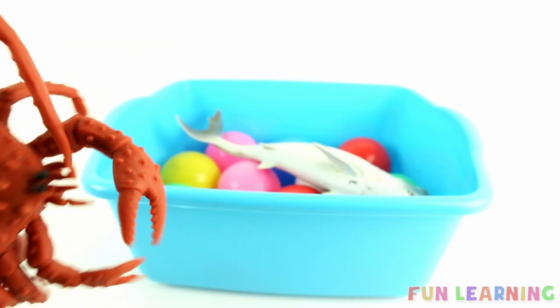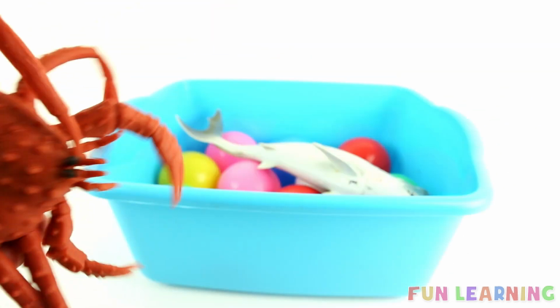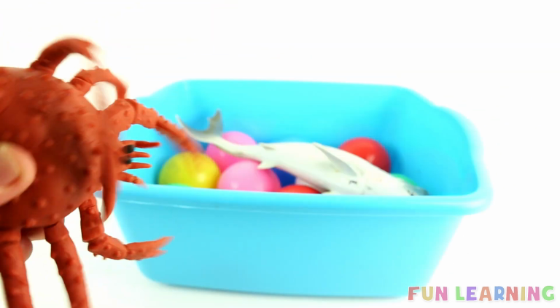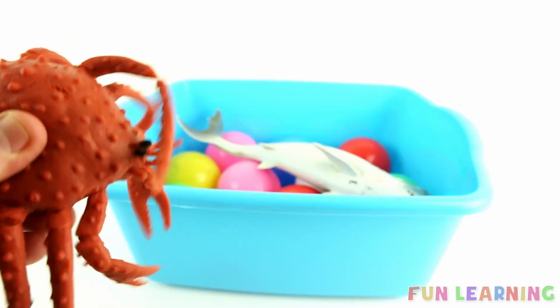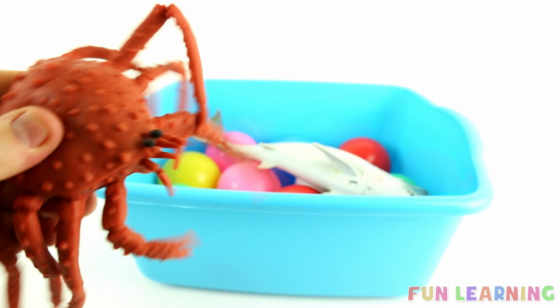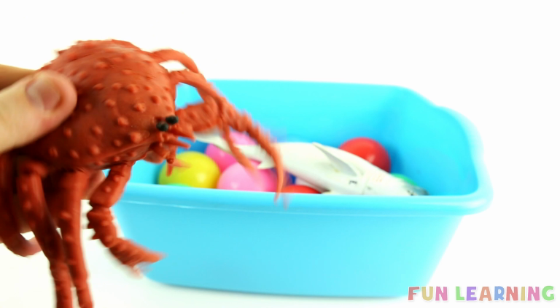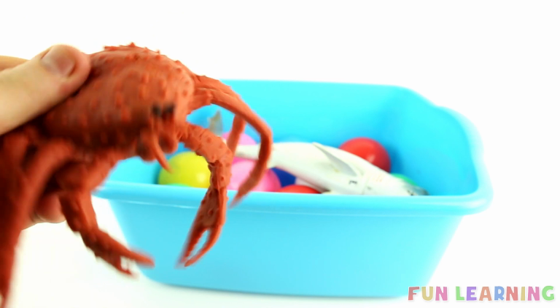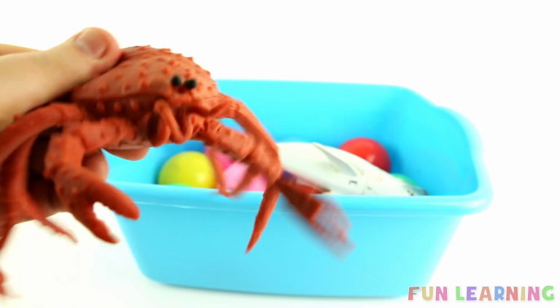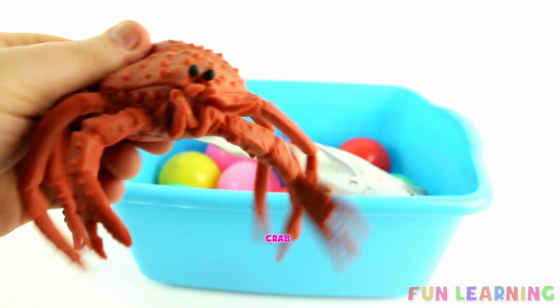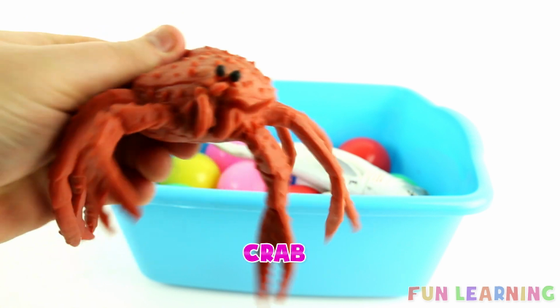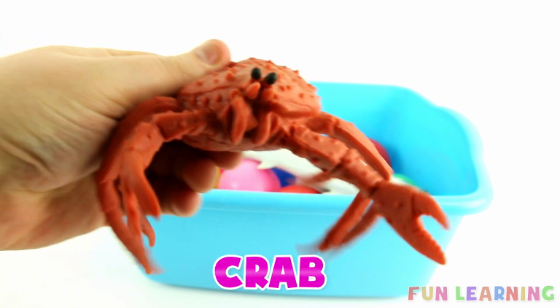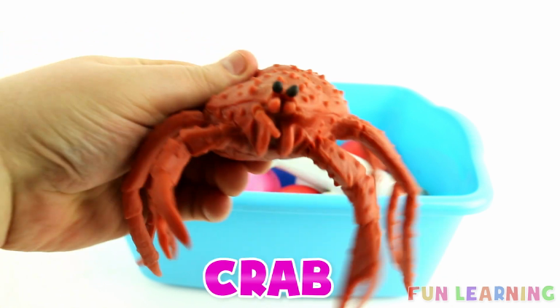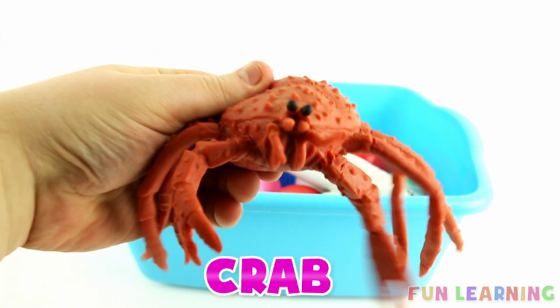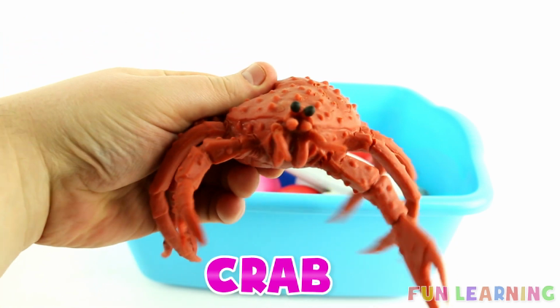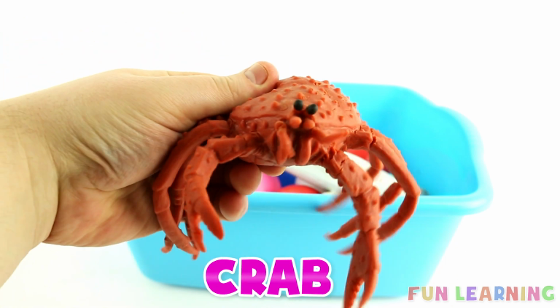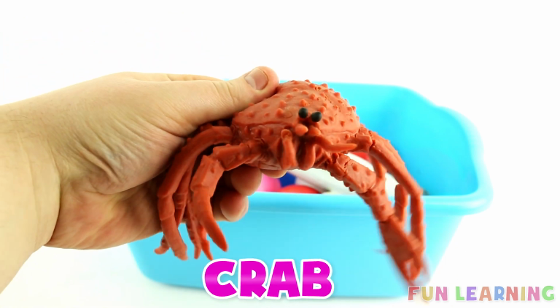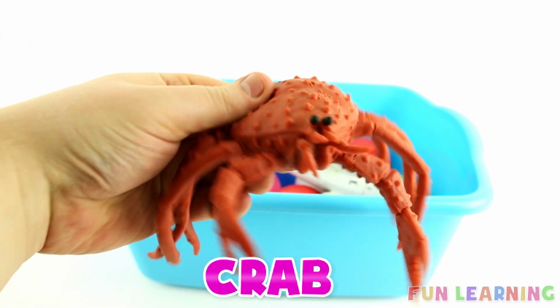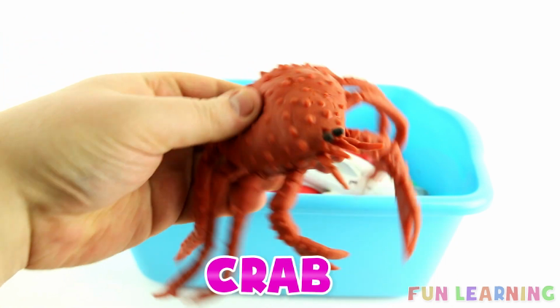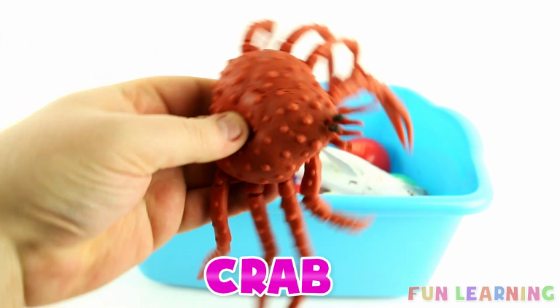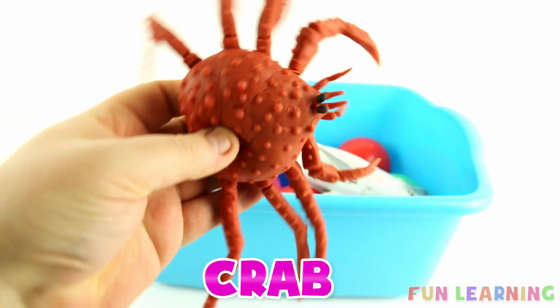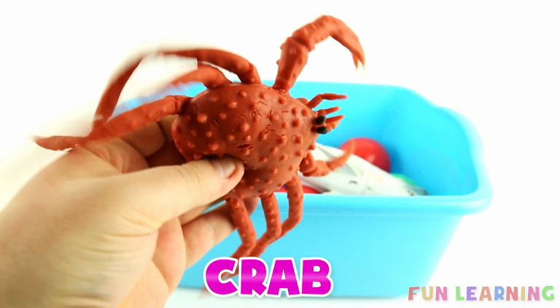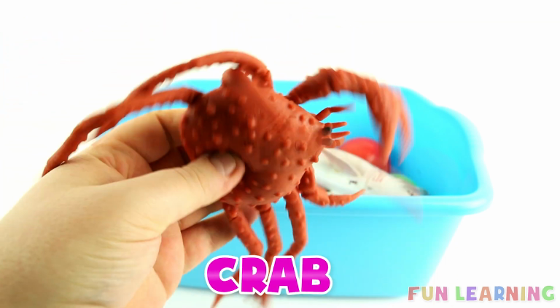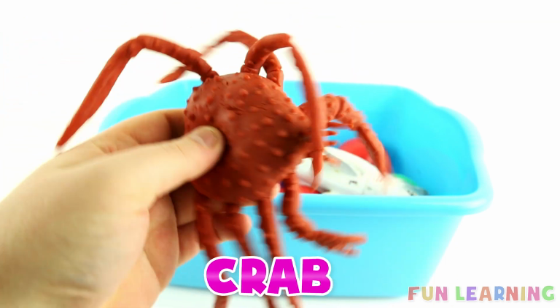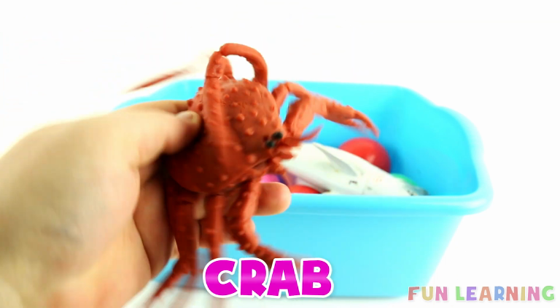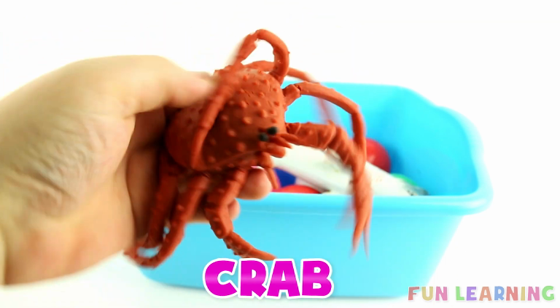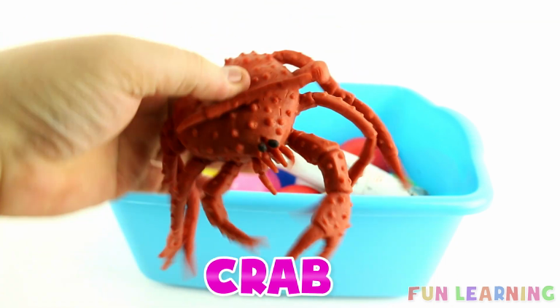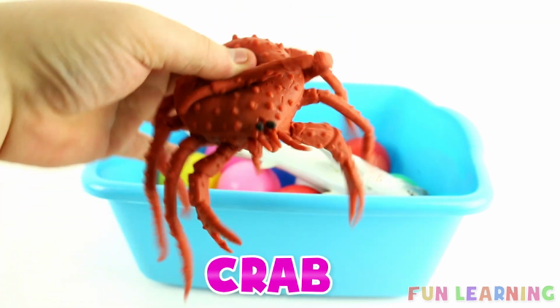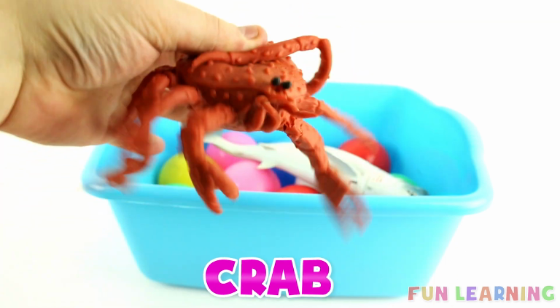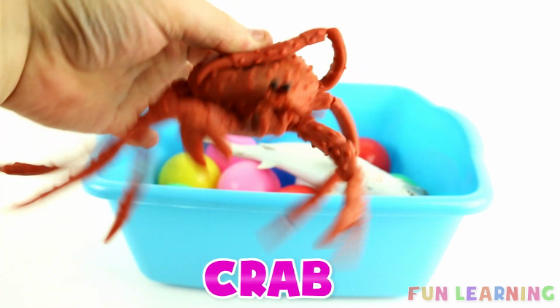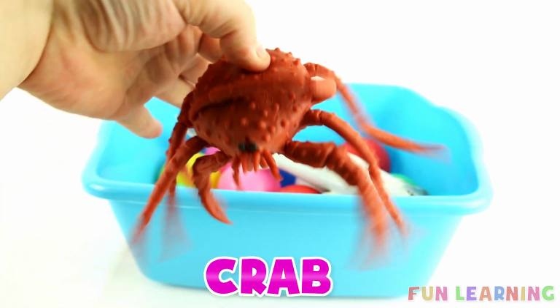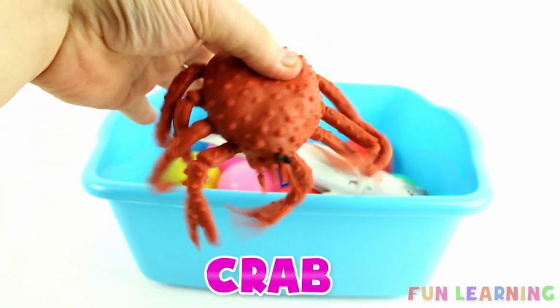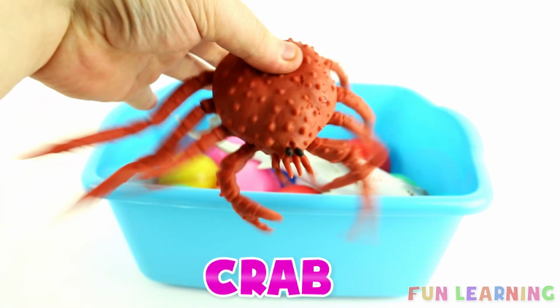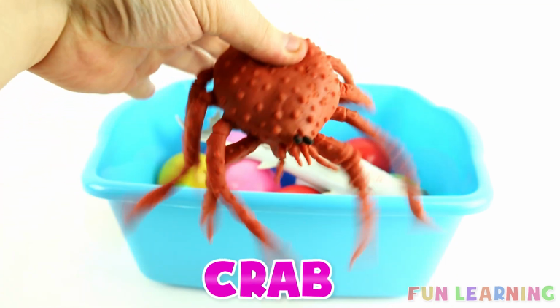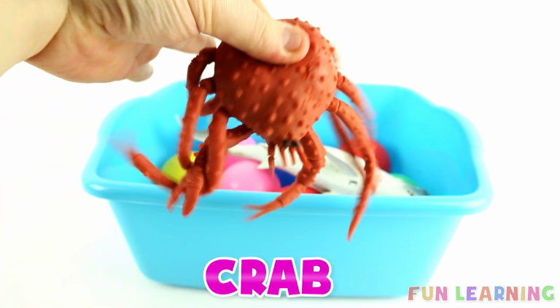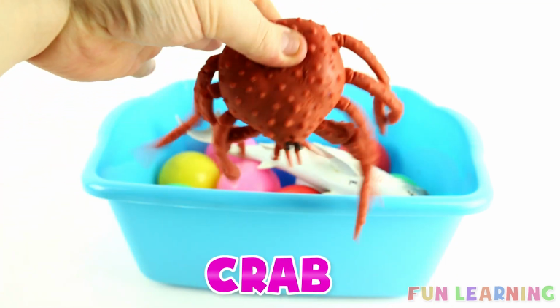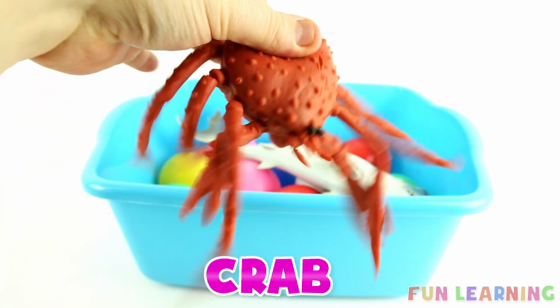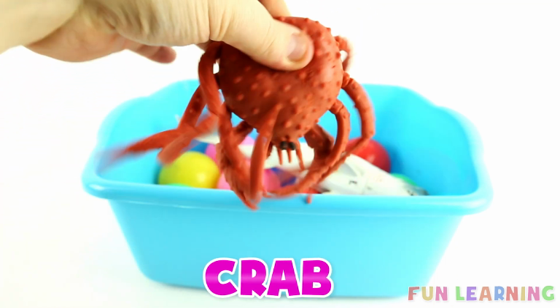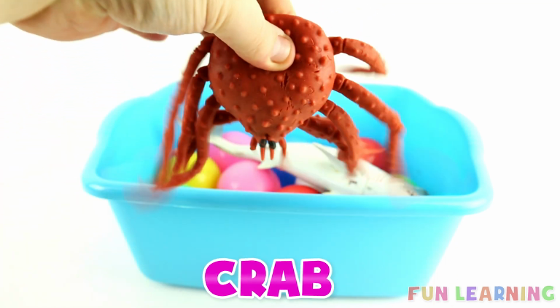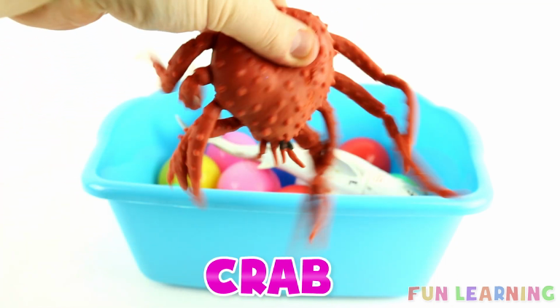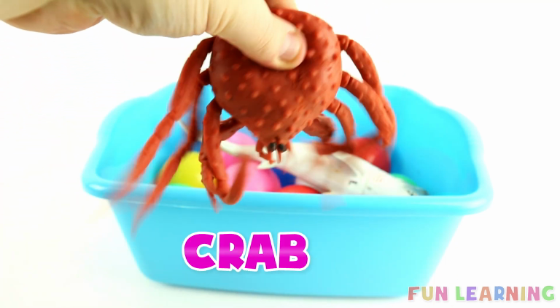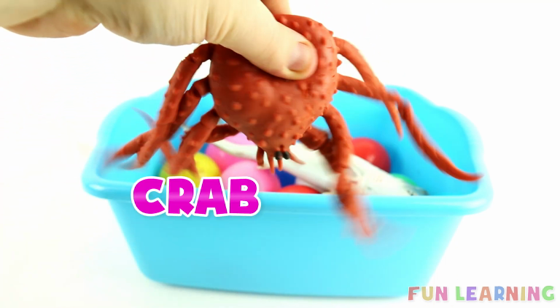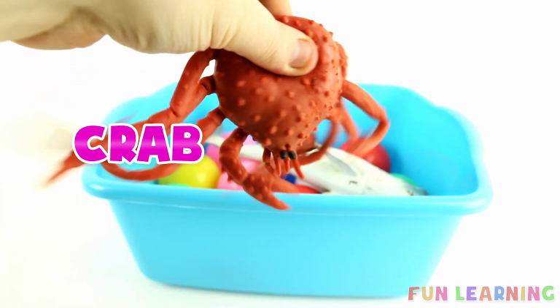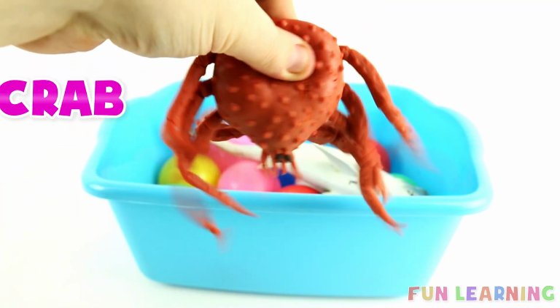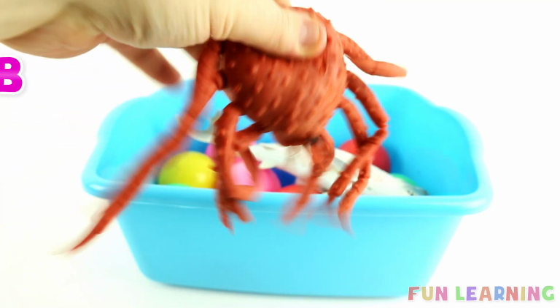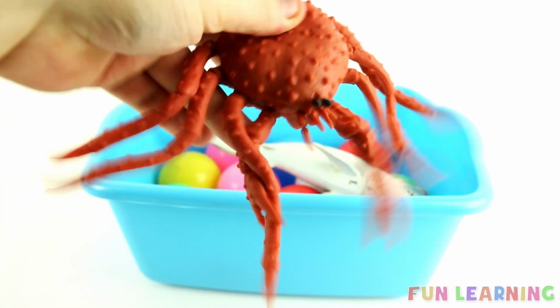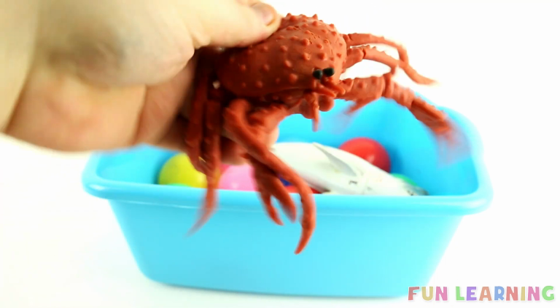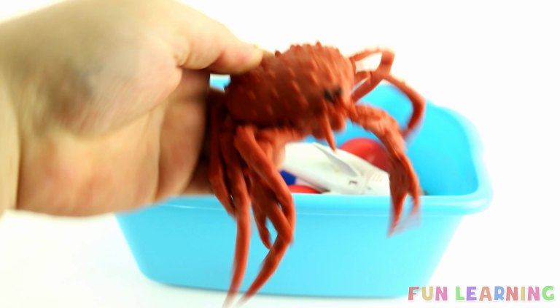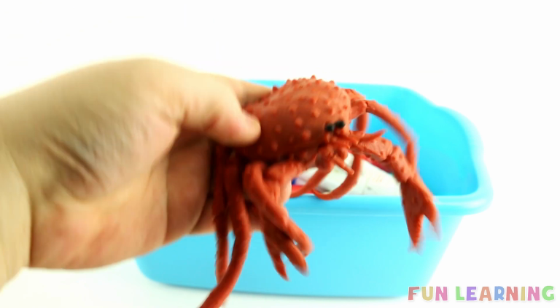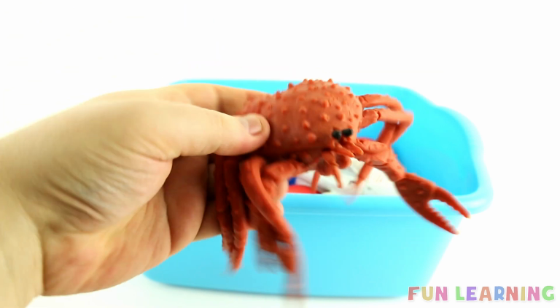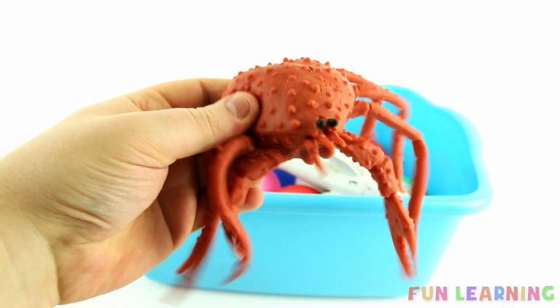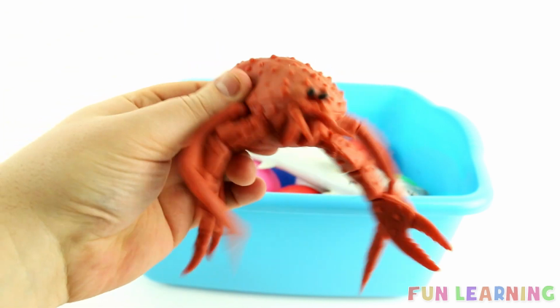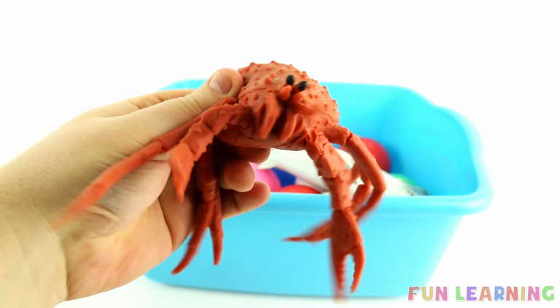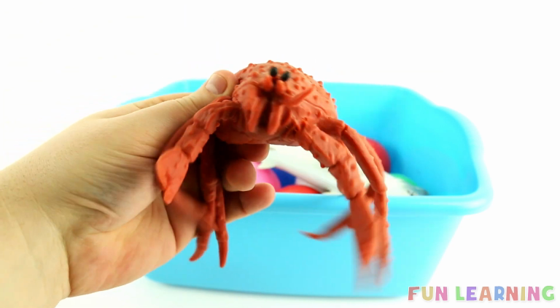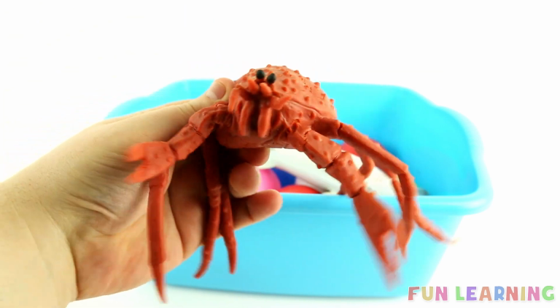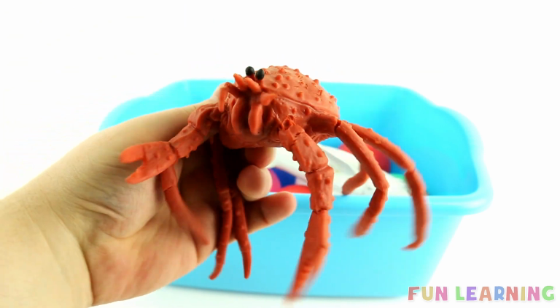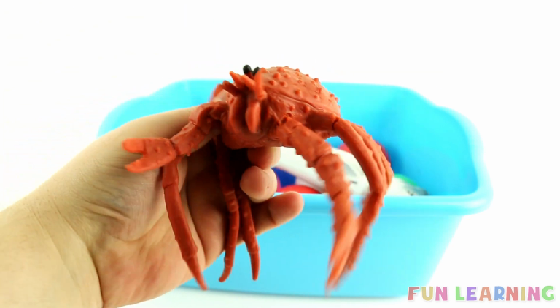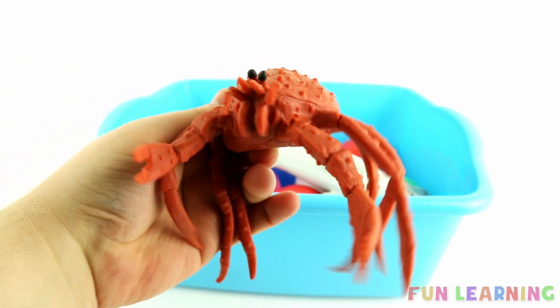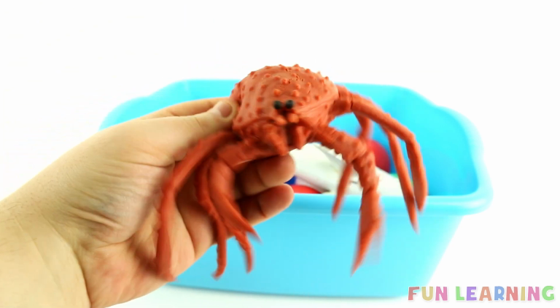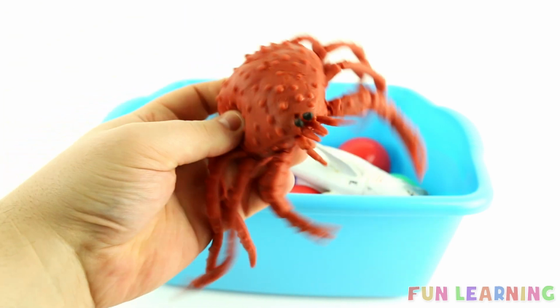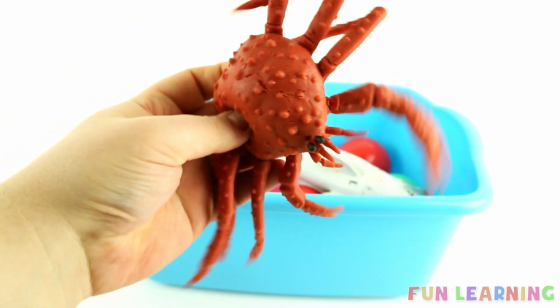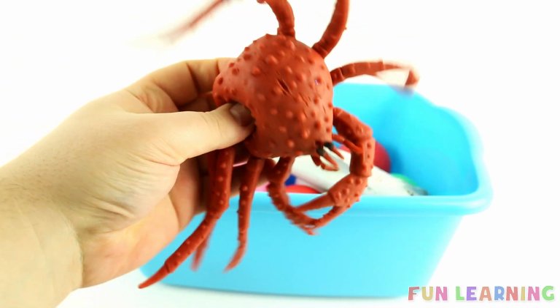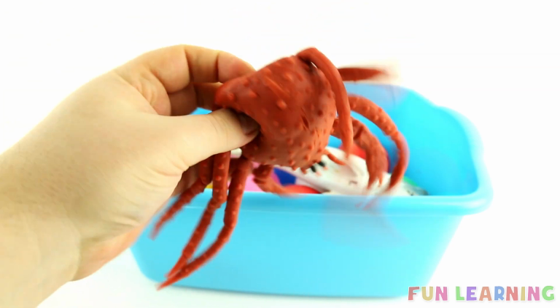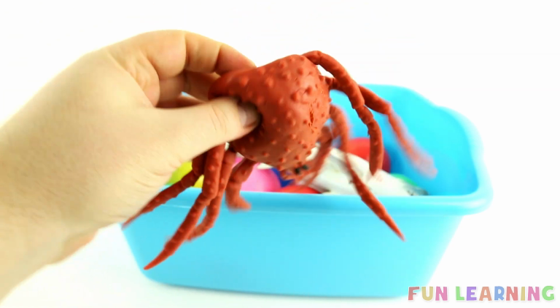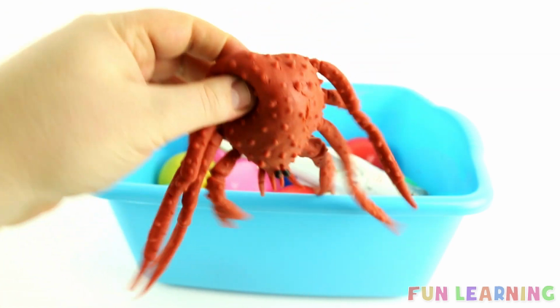C is for crab. Say it with me, crab. This crab is a reddy orange colour.